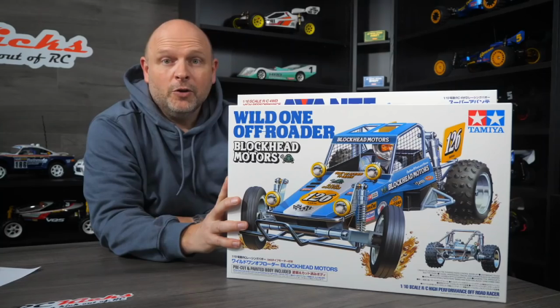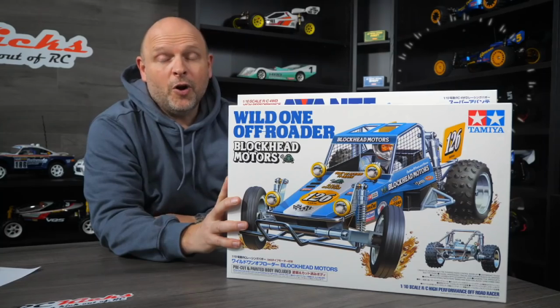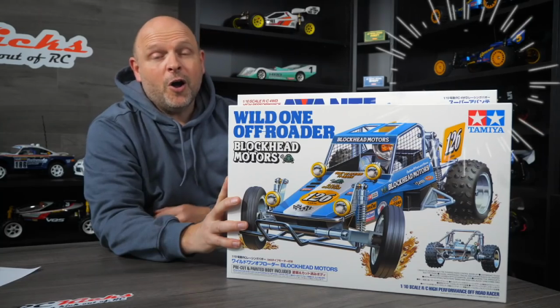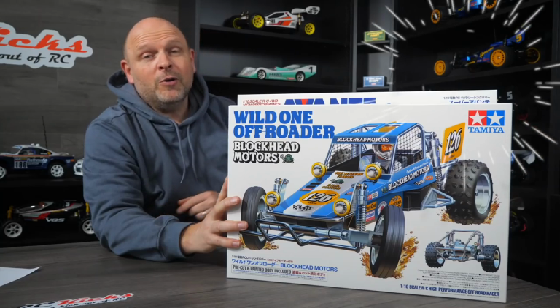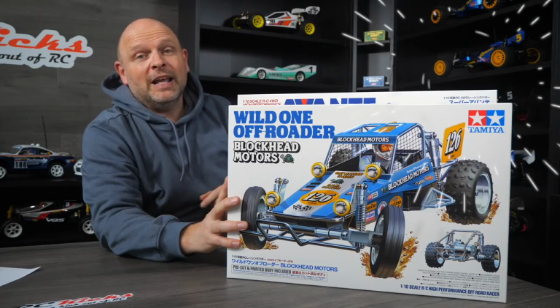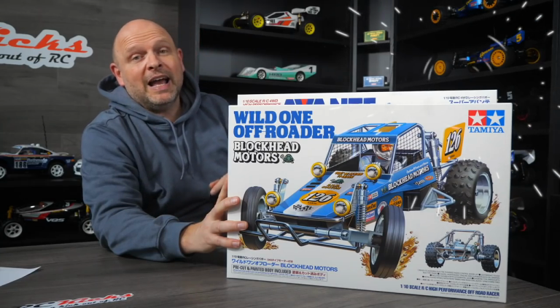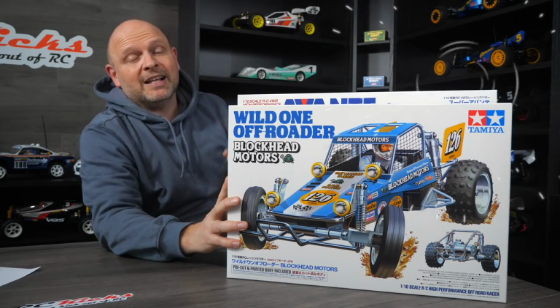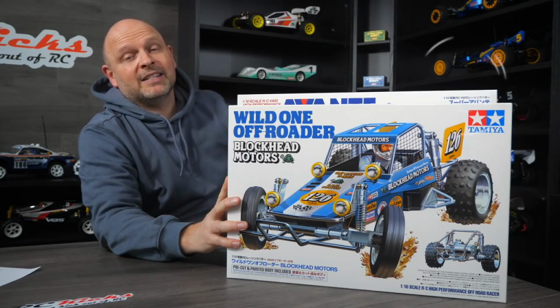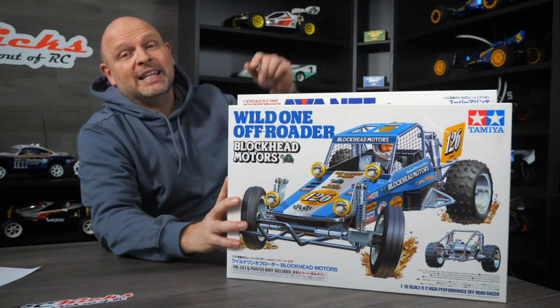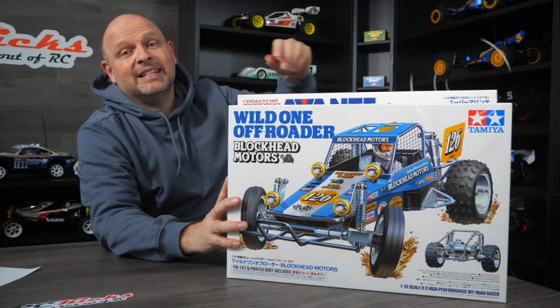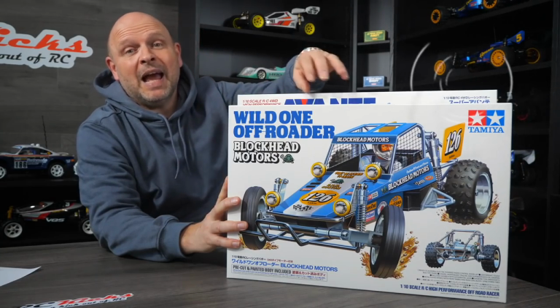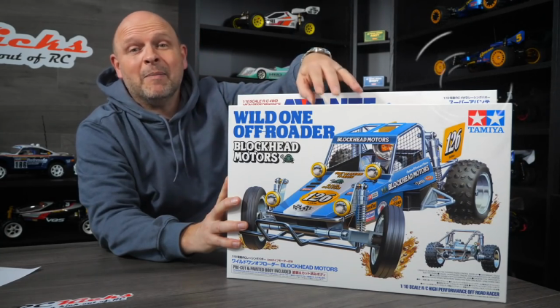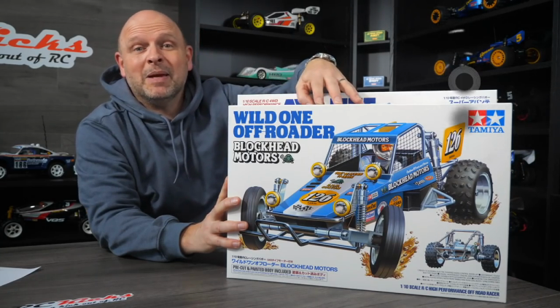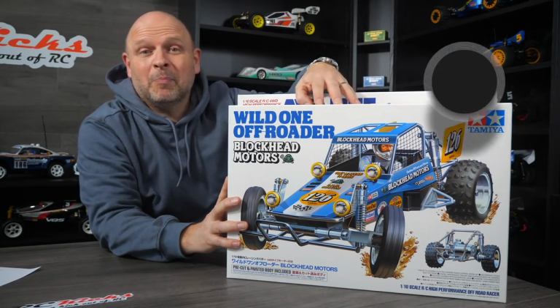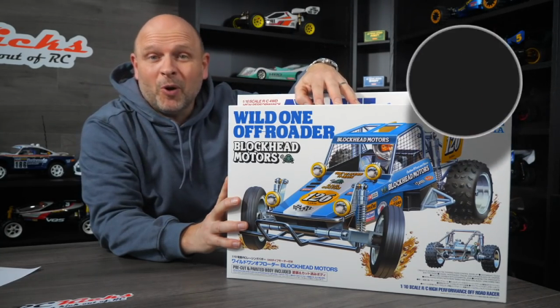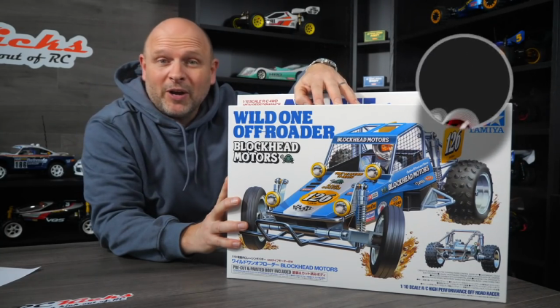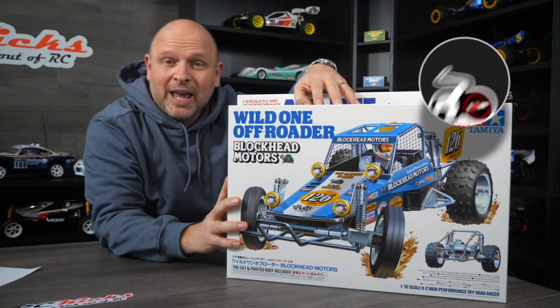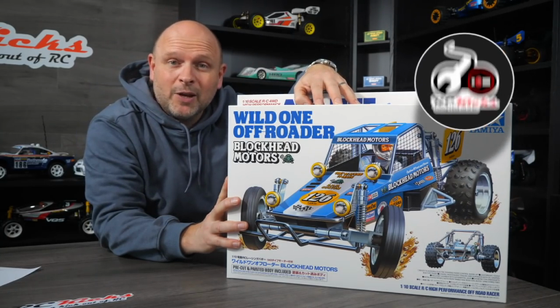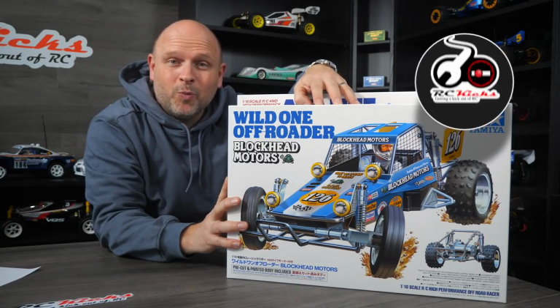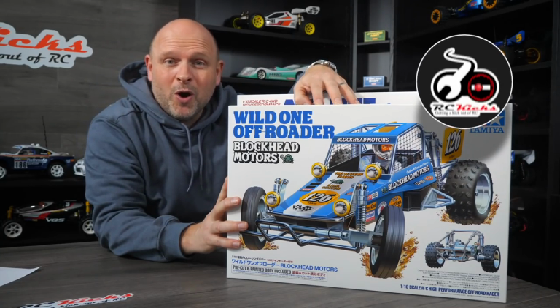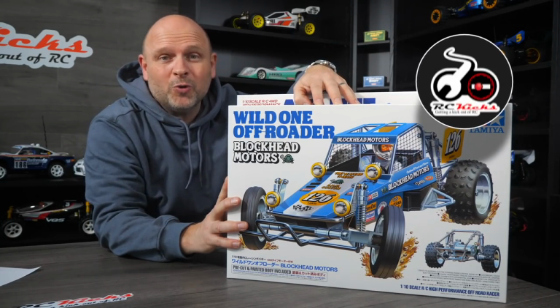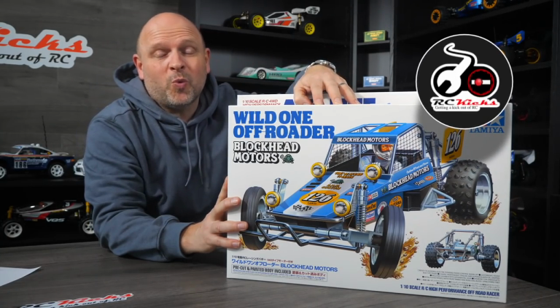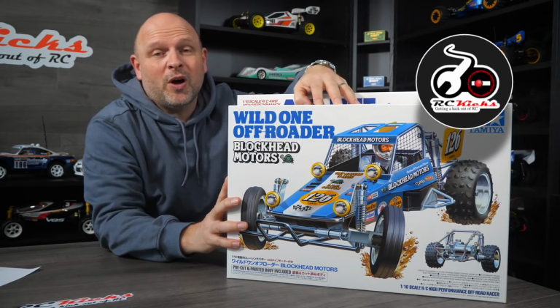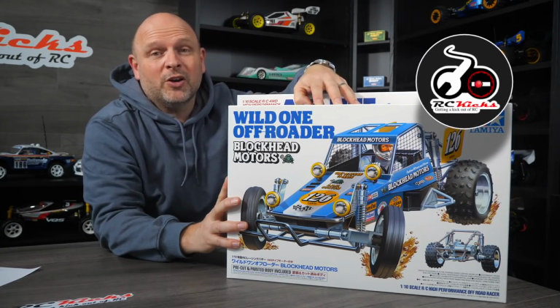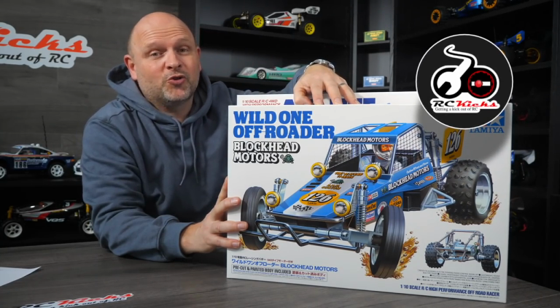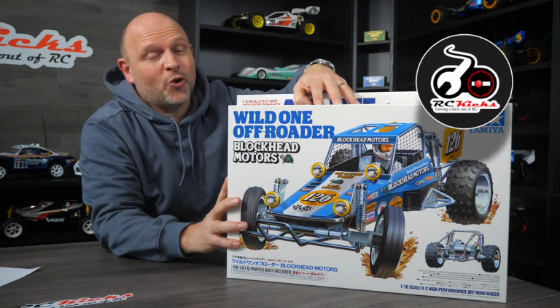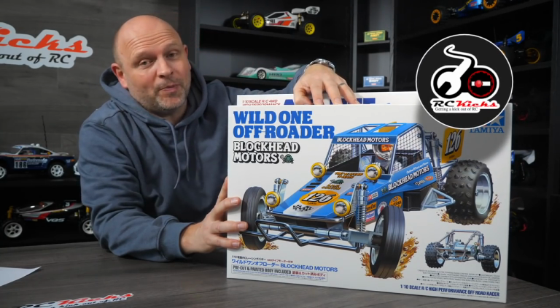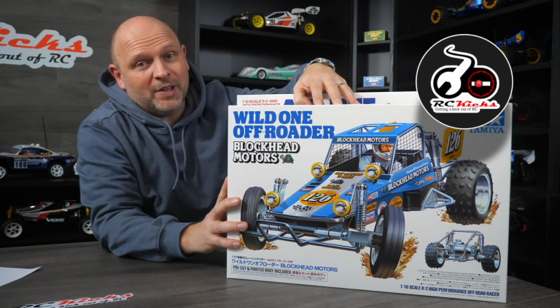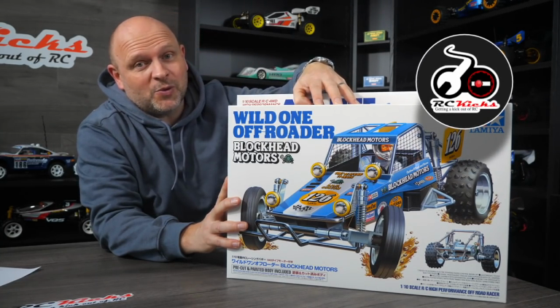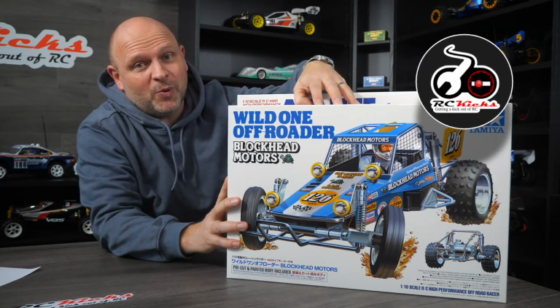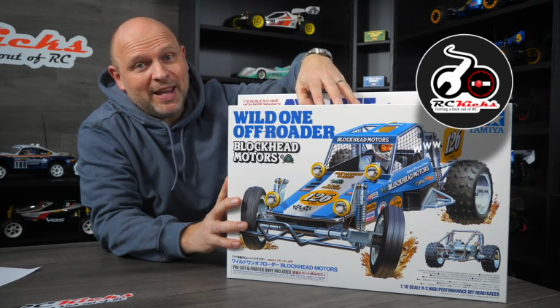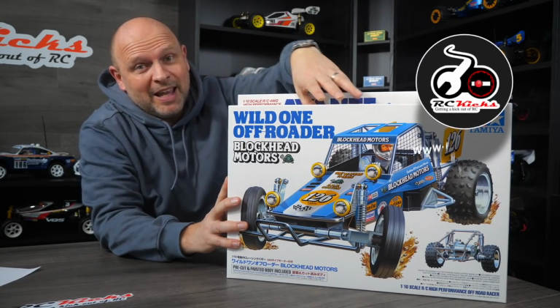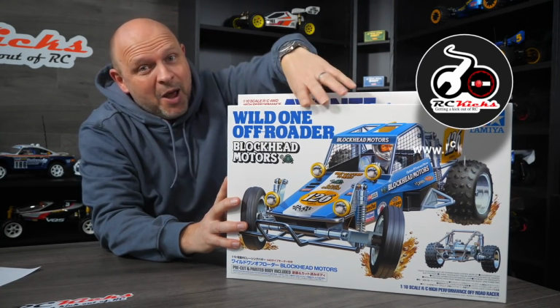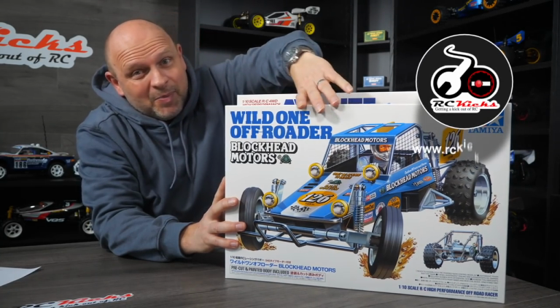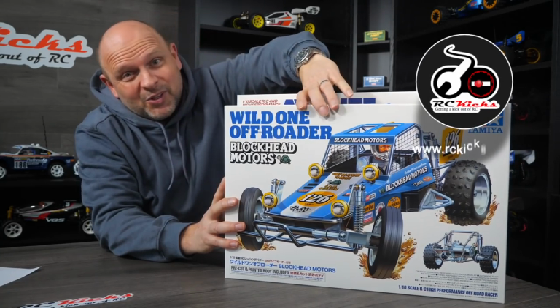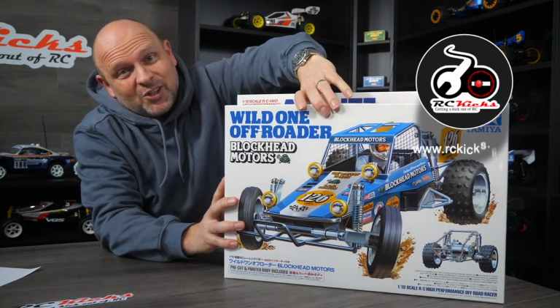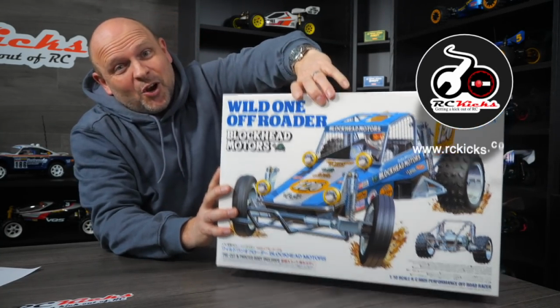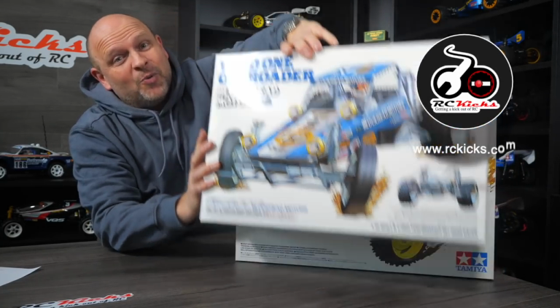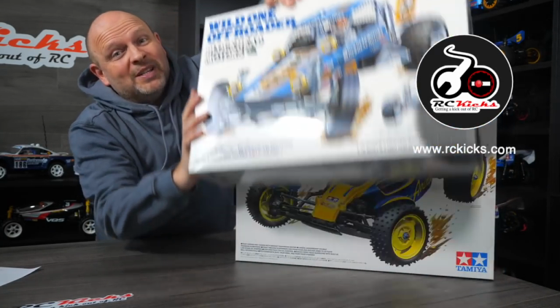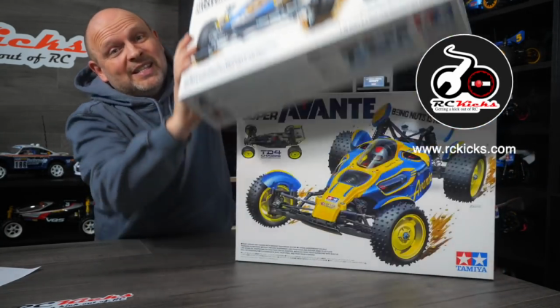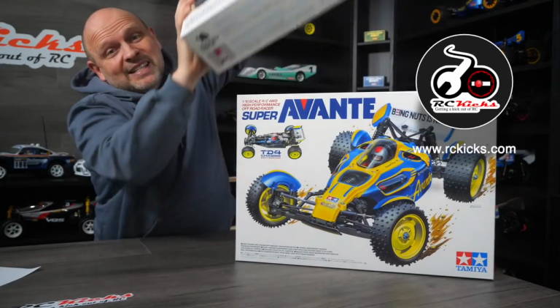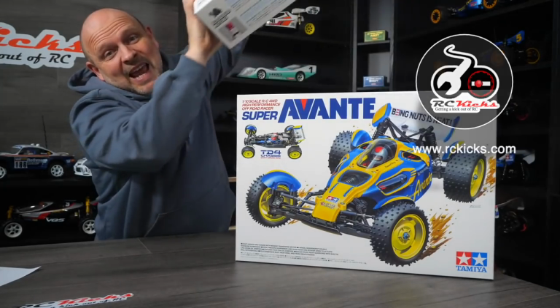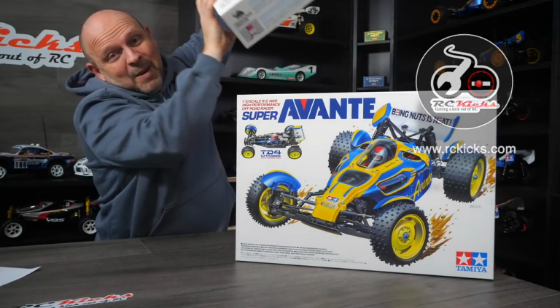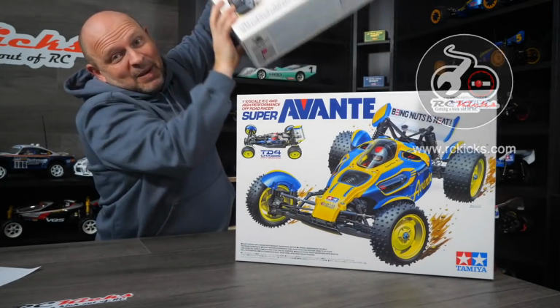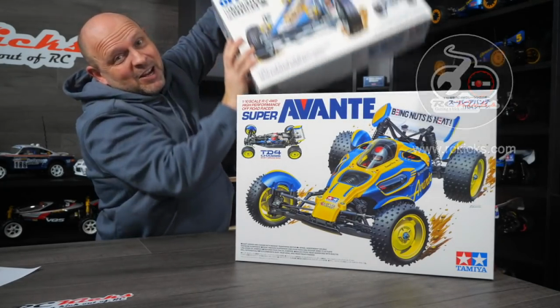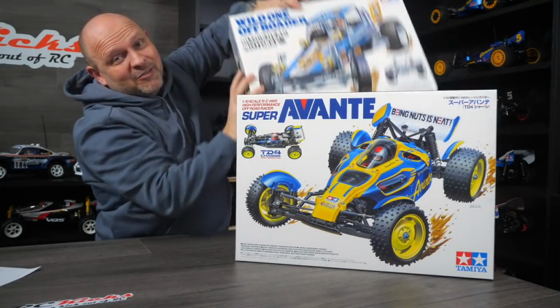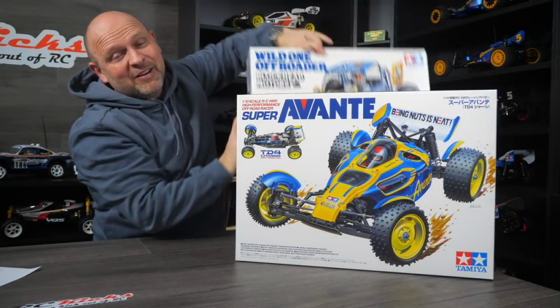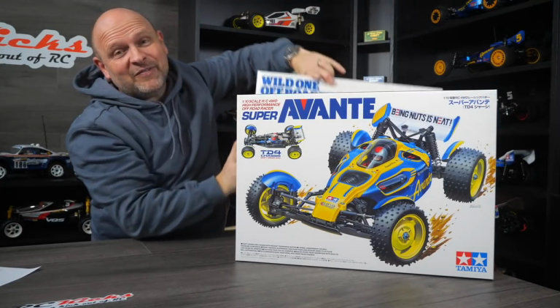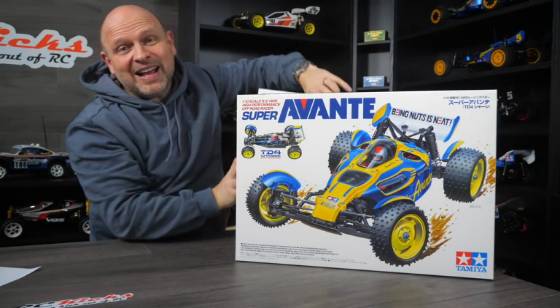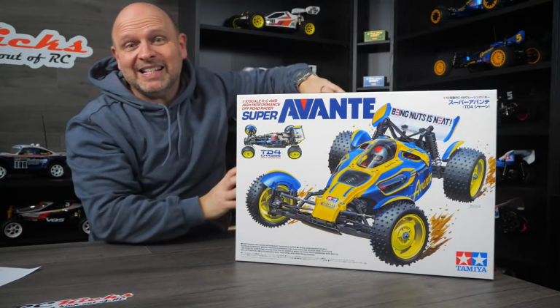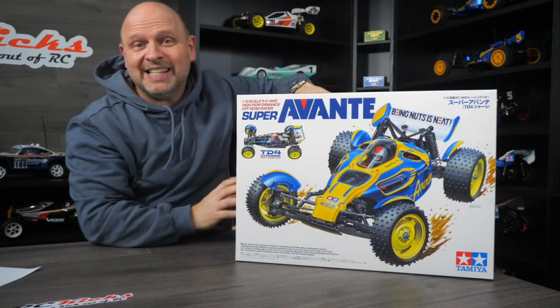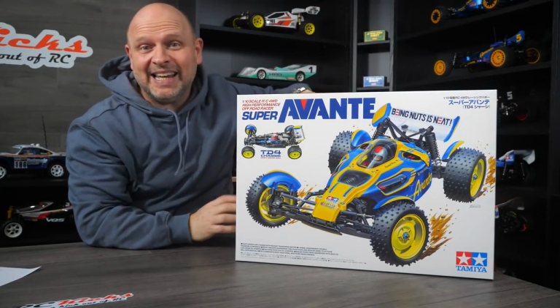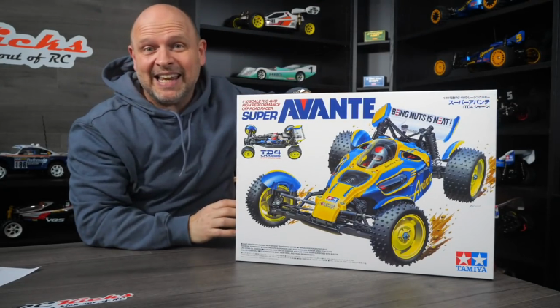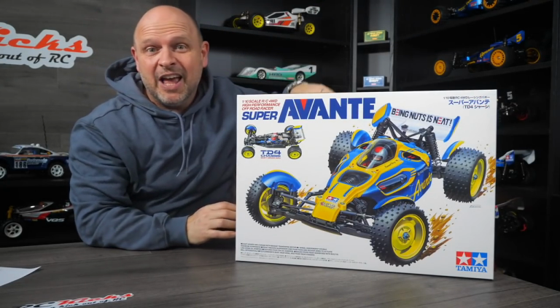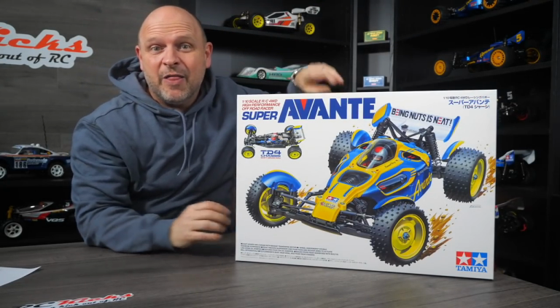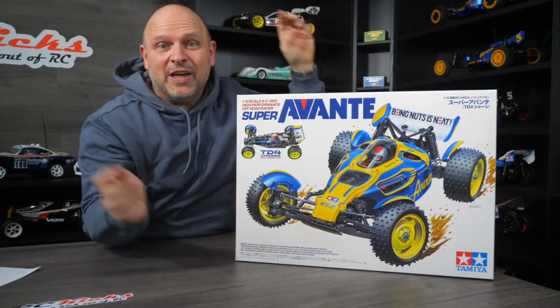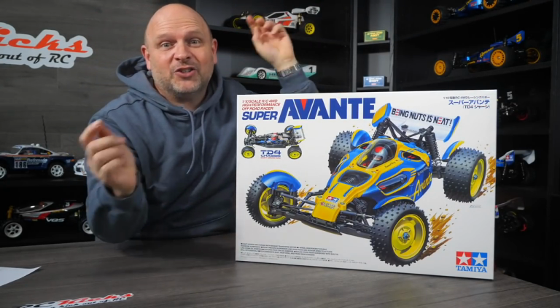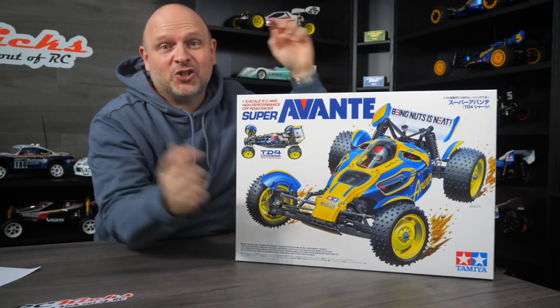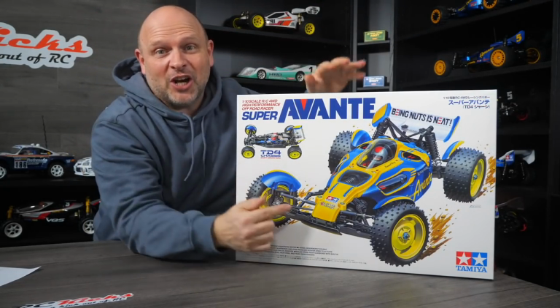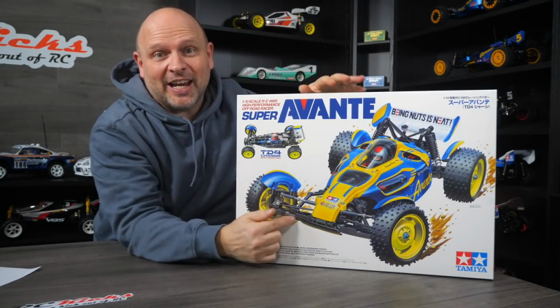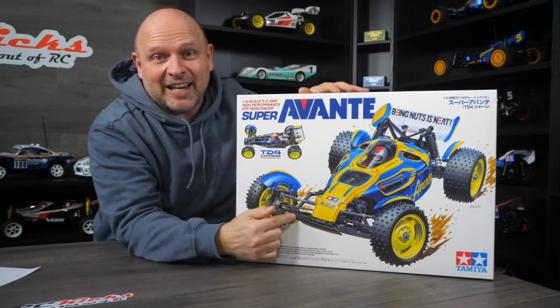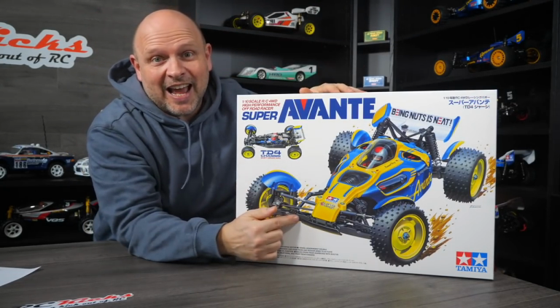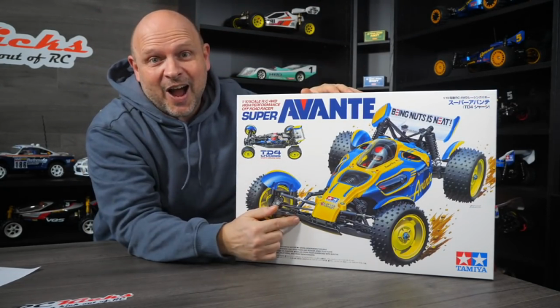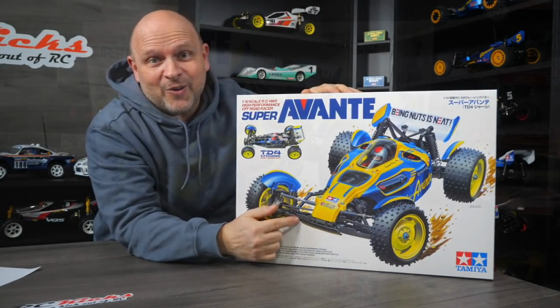Not only has the Tamiya Blockhead World 1 dropped this week, but so has the Tamiya Revanti. Let's check it out.